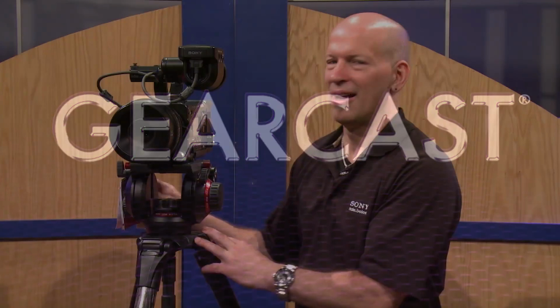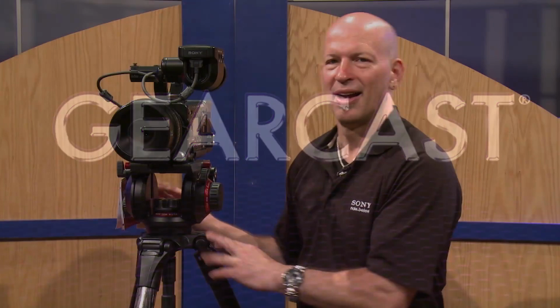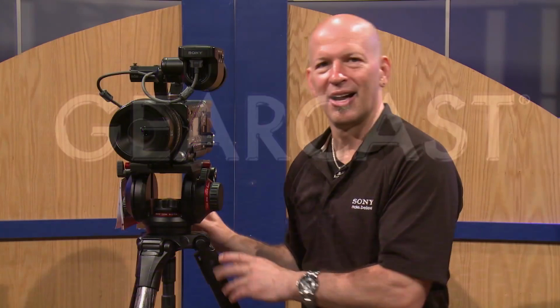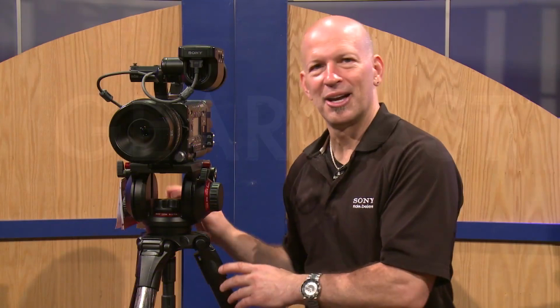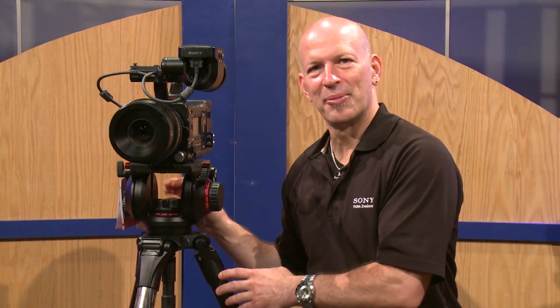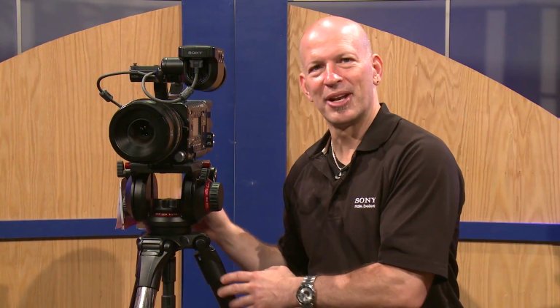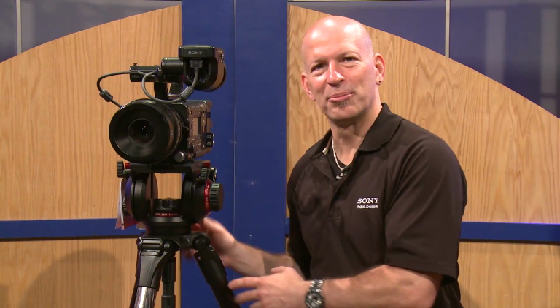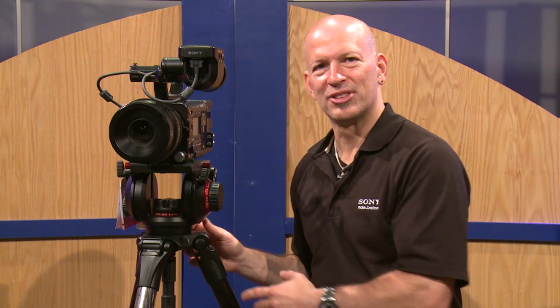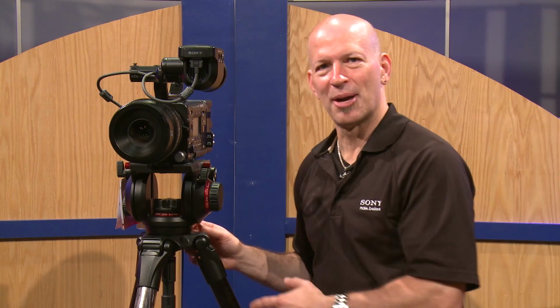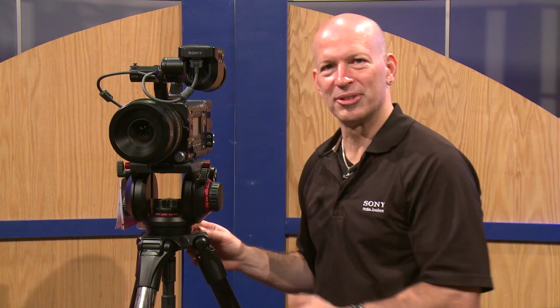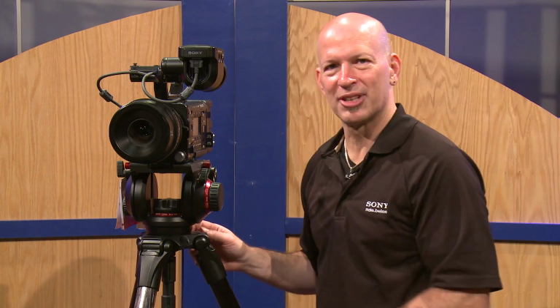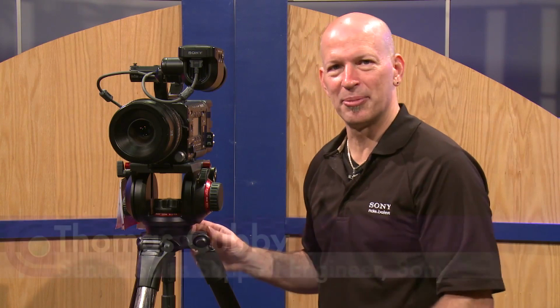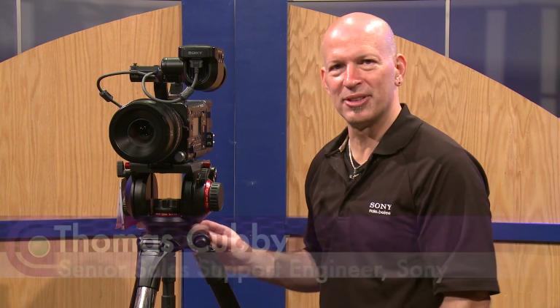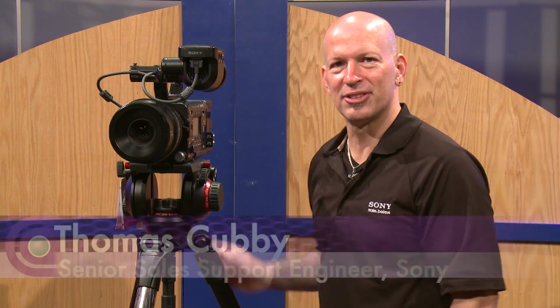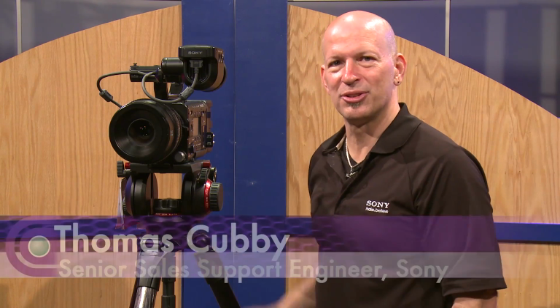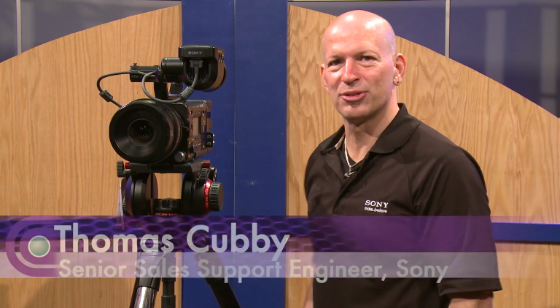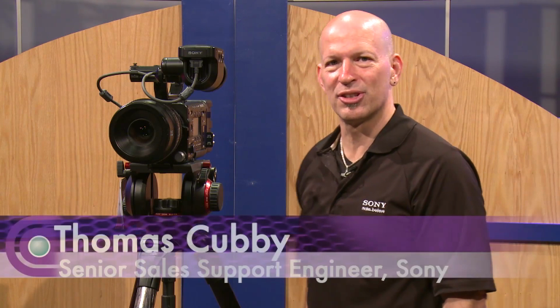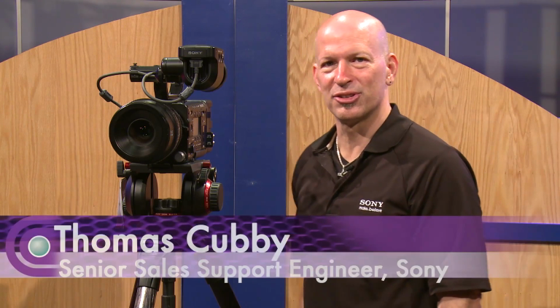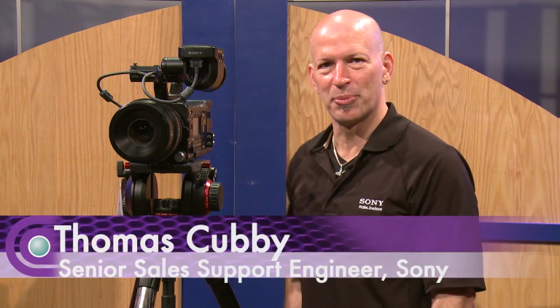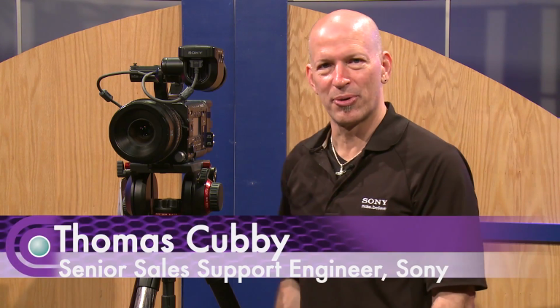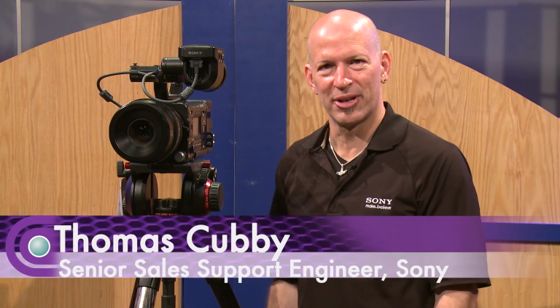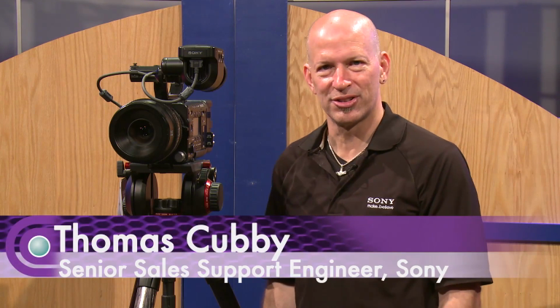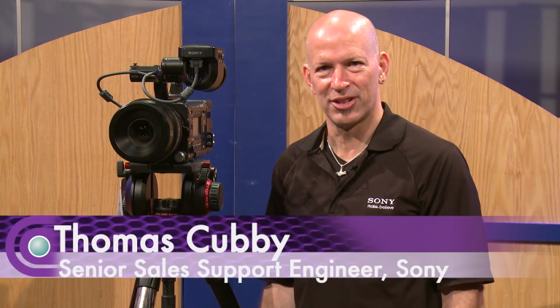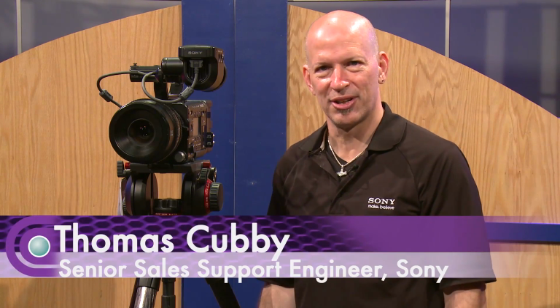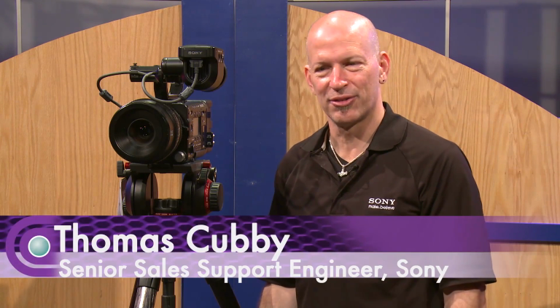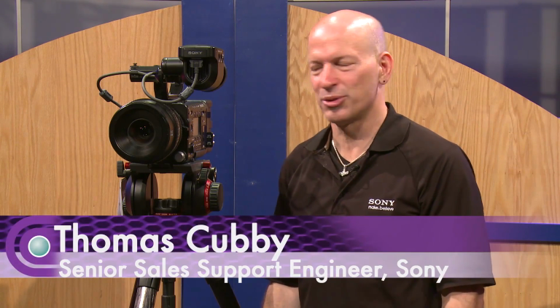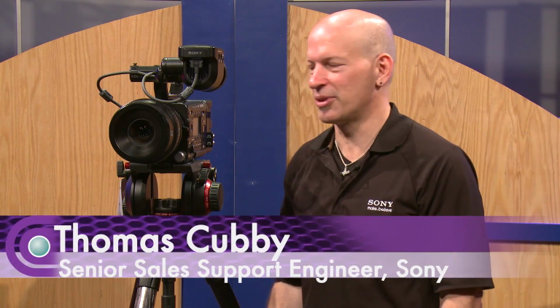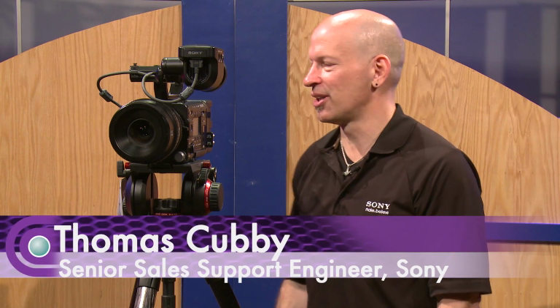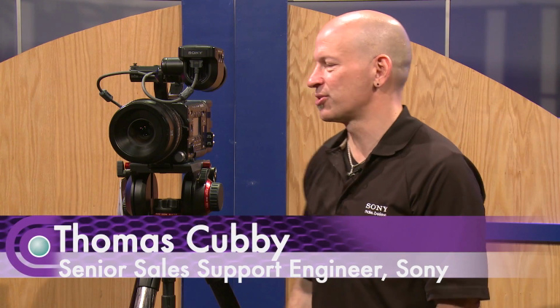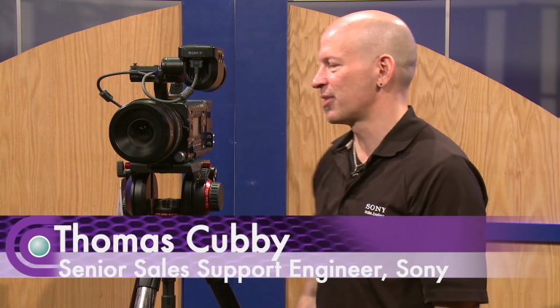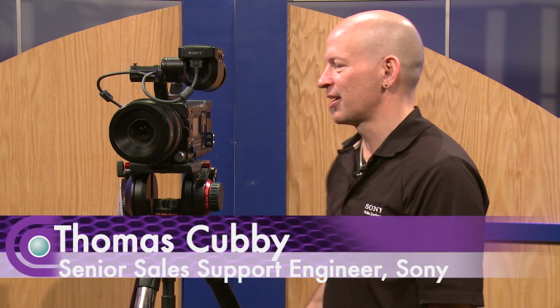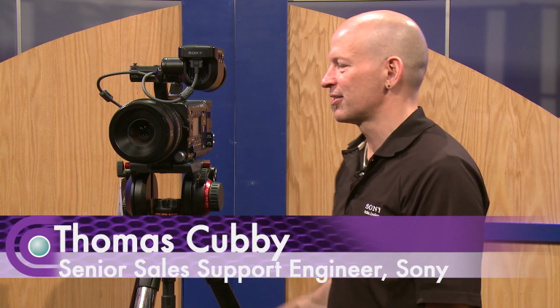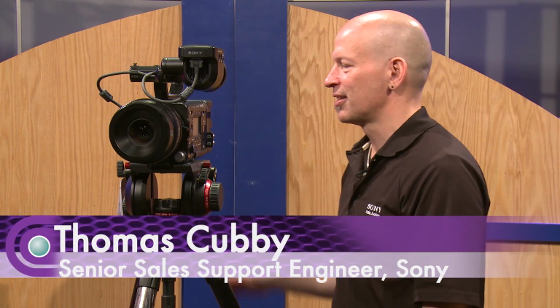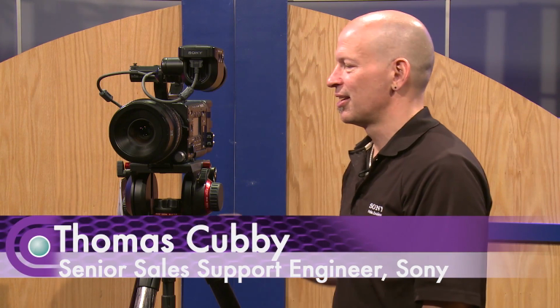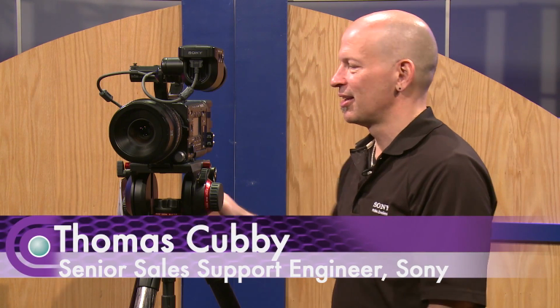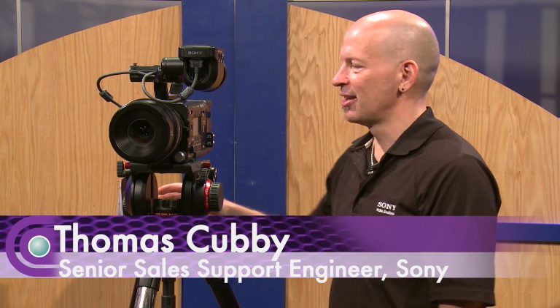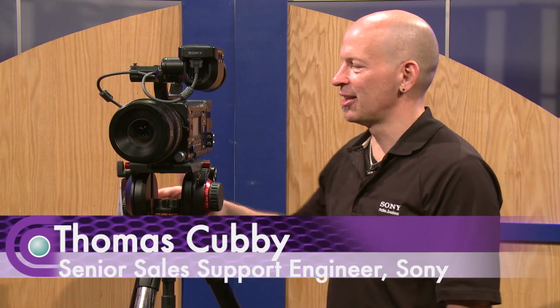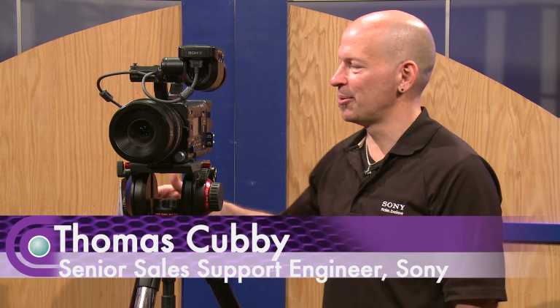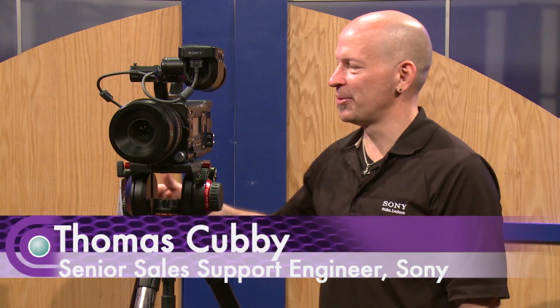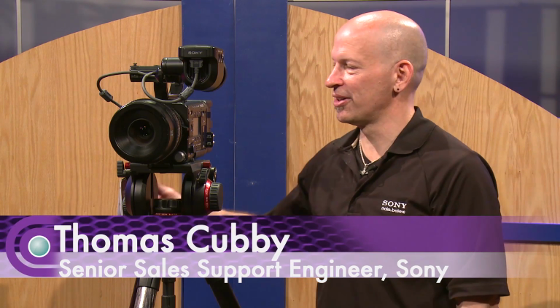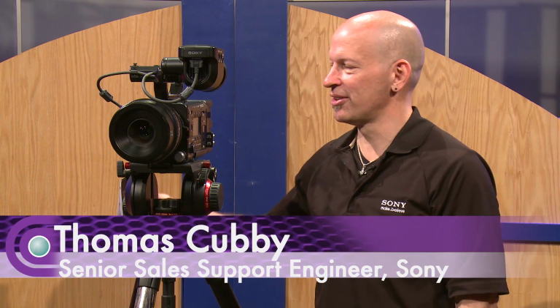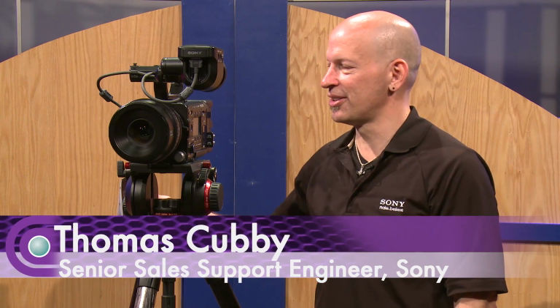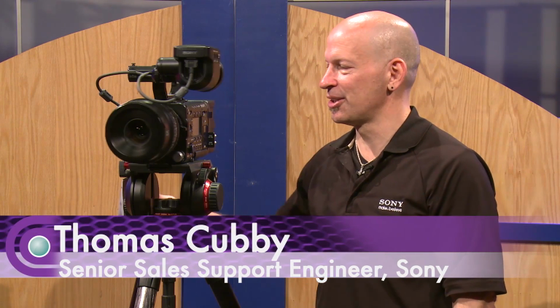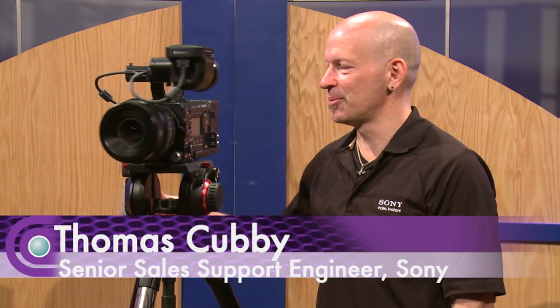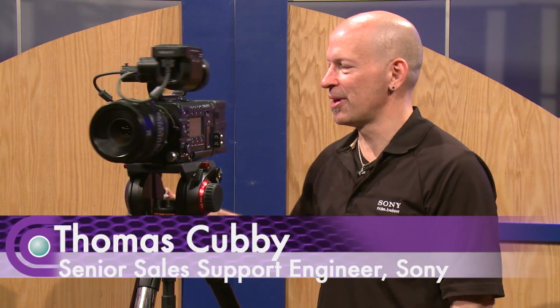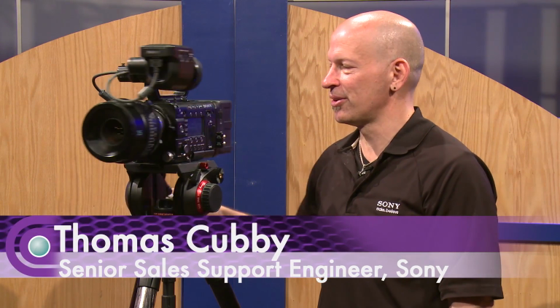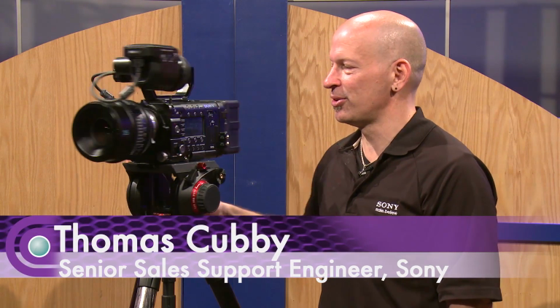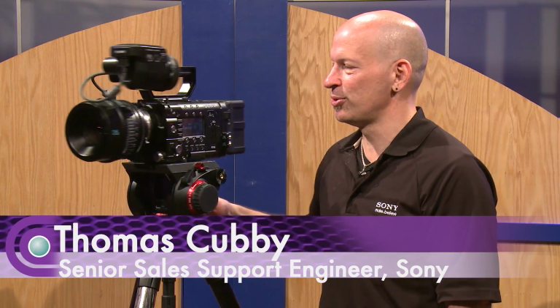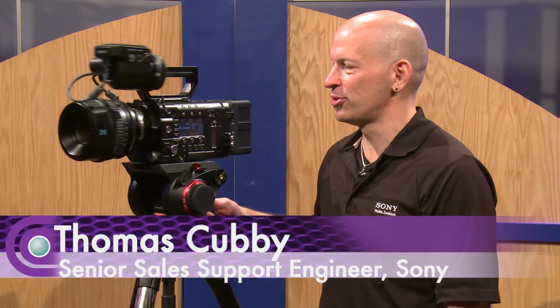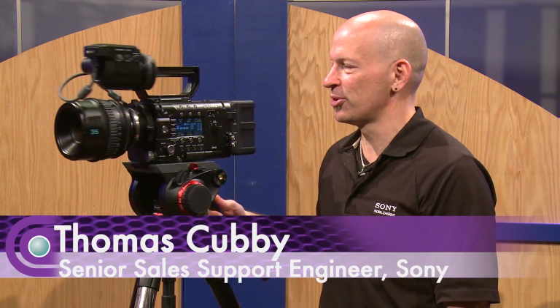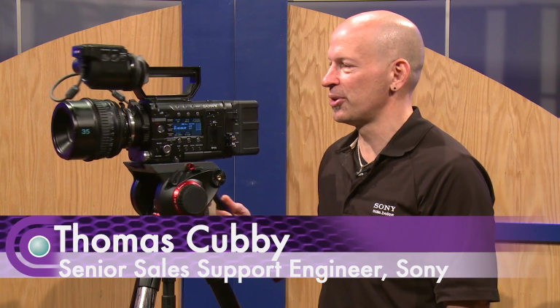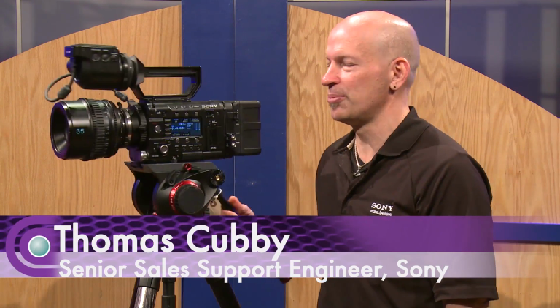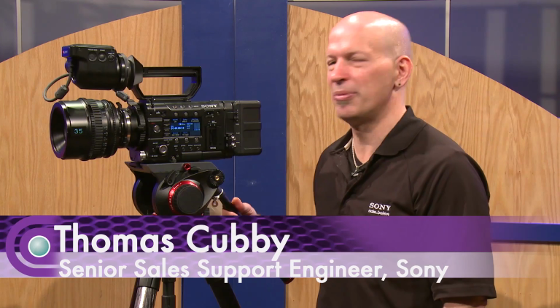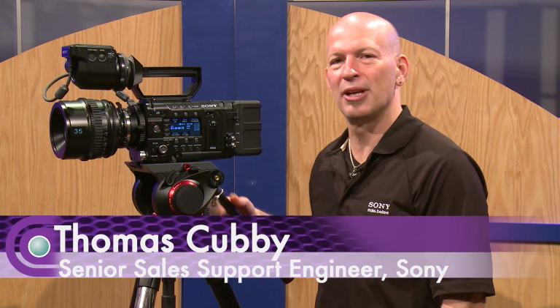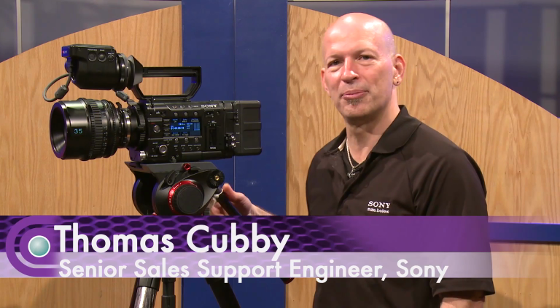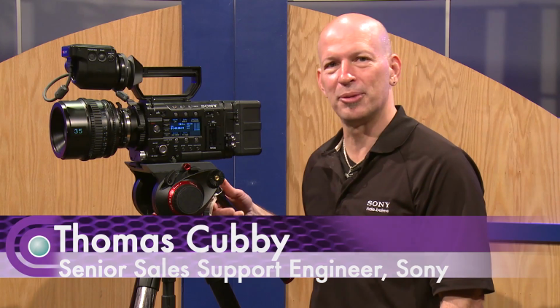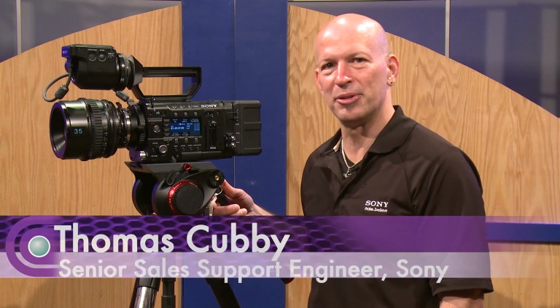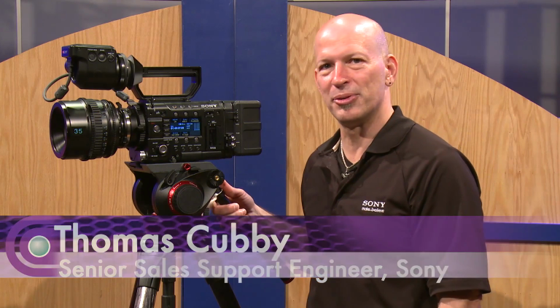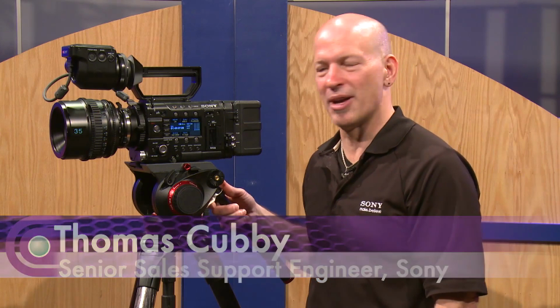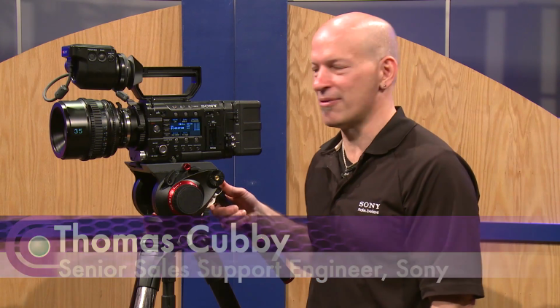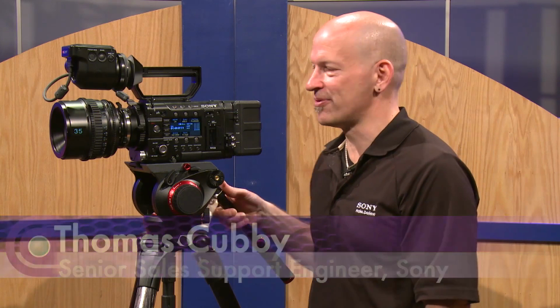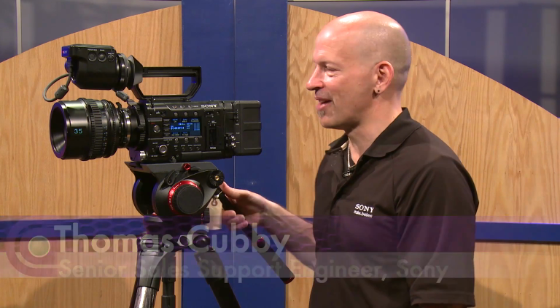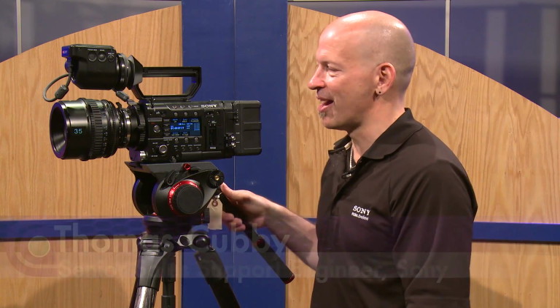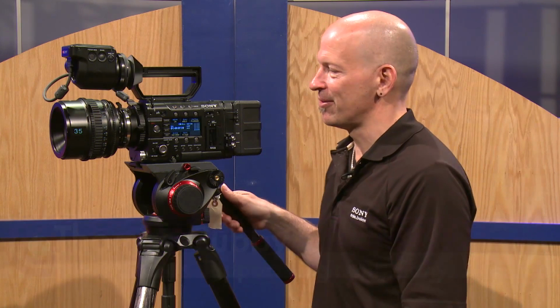Hi, my name is Thomas Covey, Senior Shell Support Engineer of Sony Electronics, and I'm here to tell you about the new Sony PMW F5.